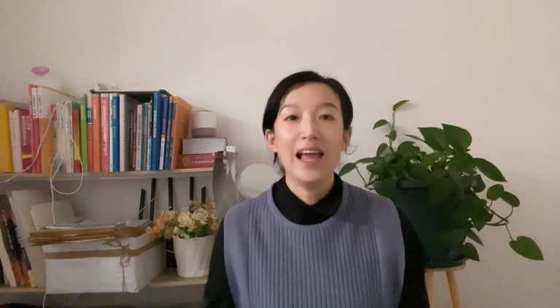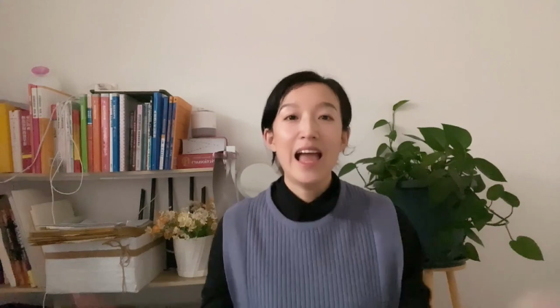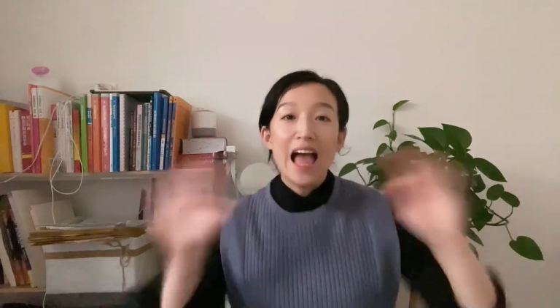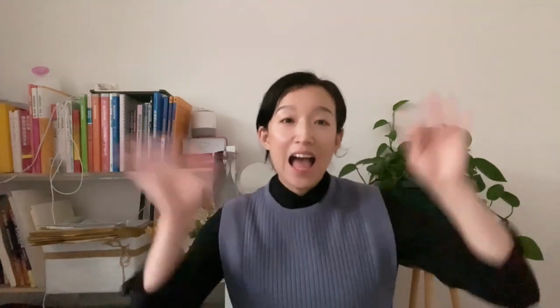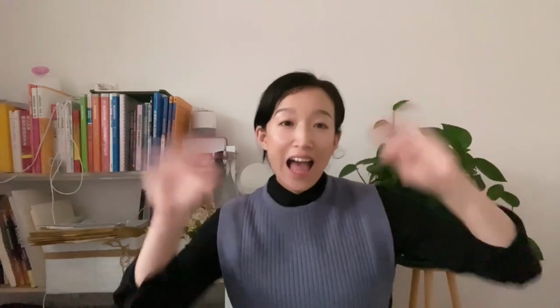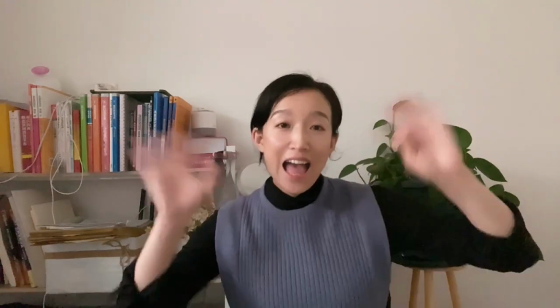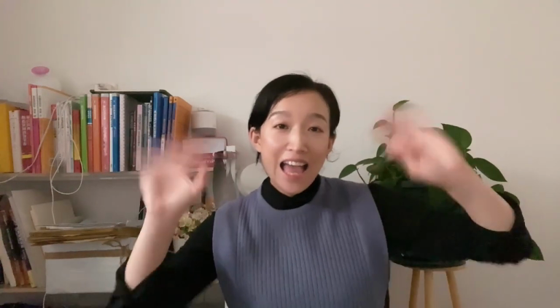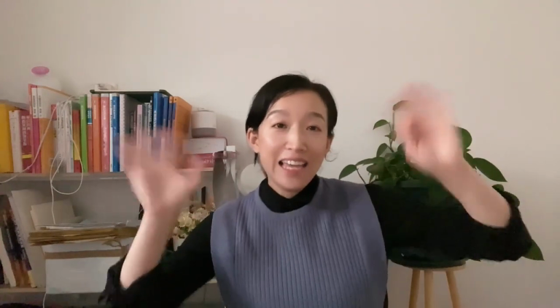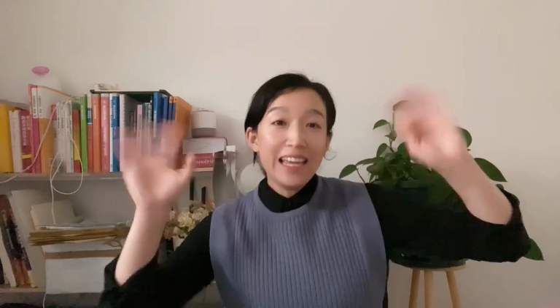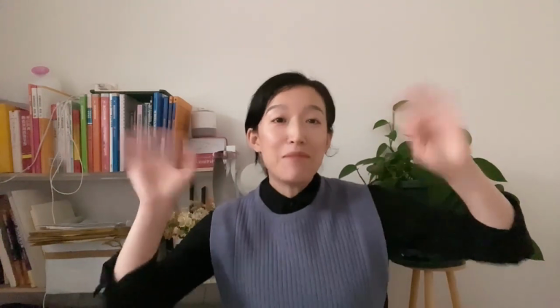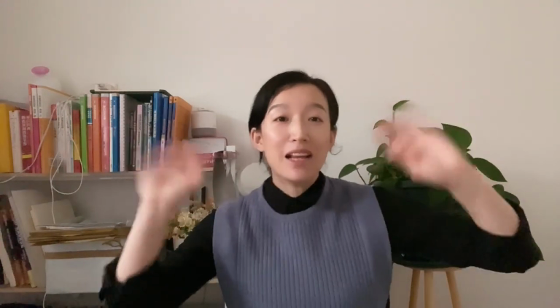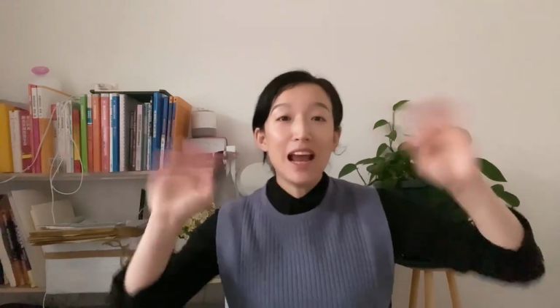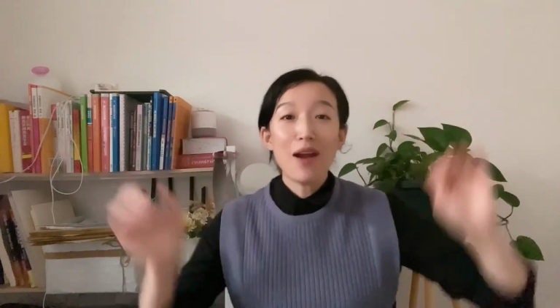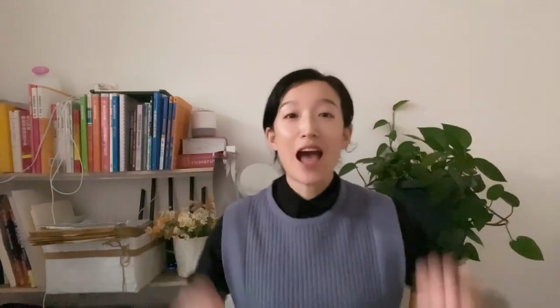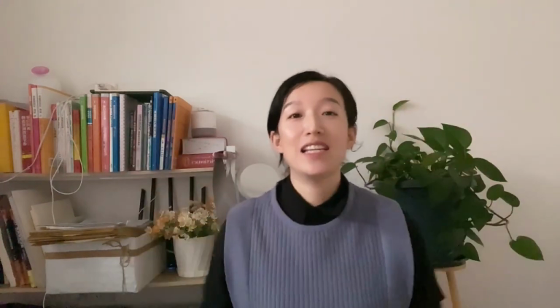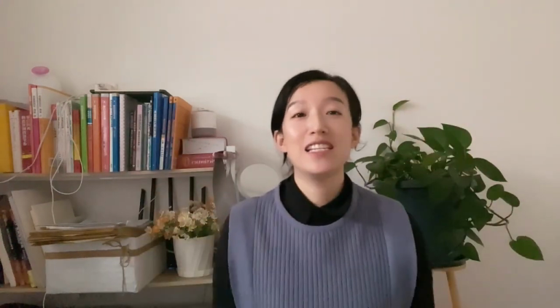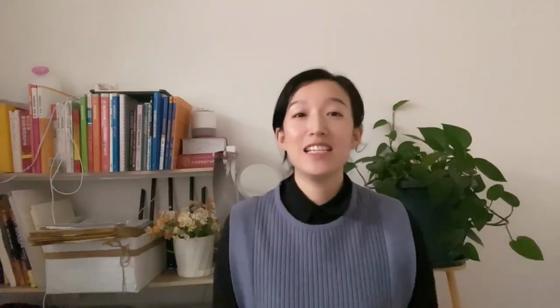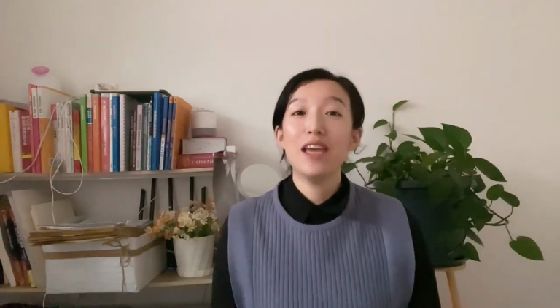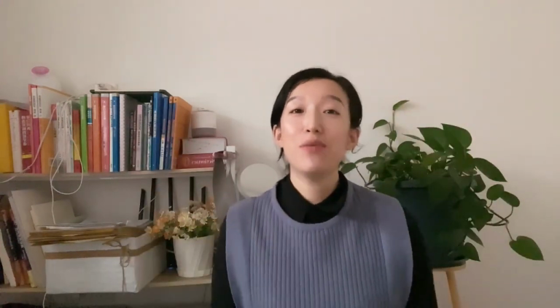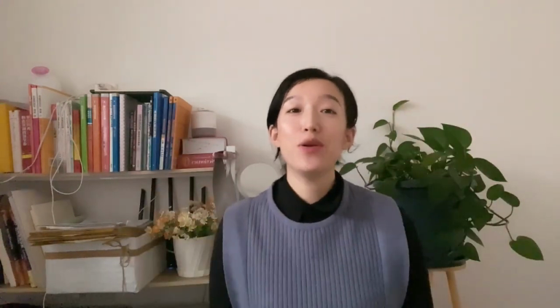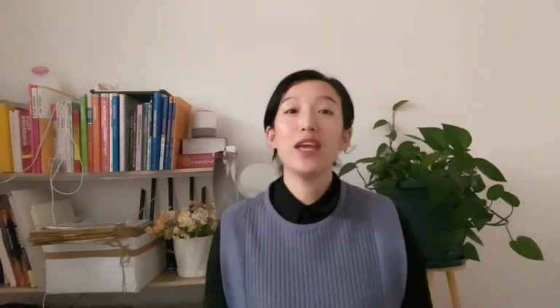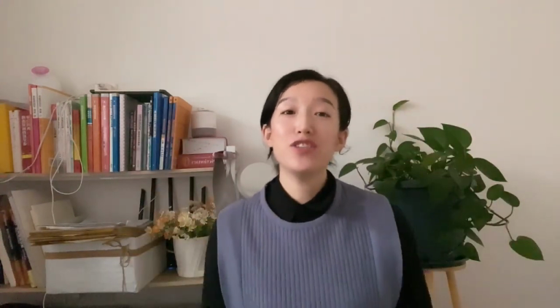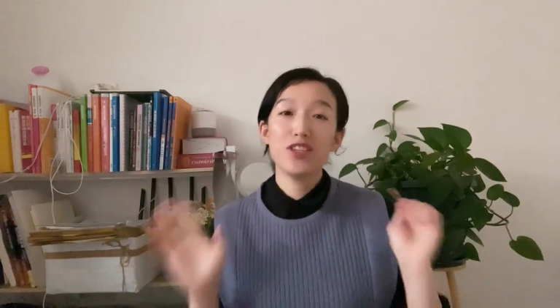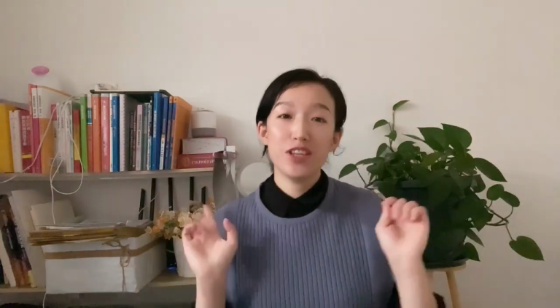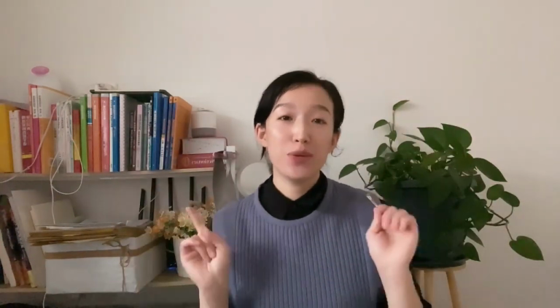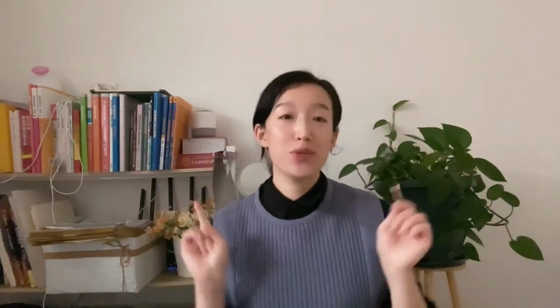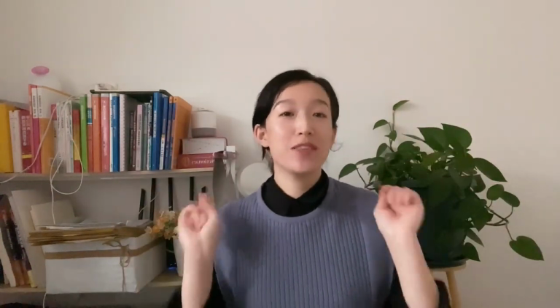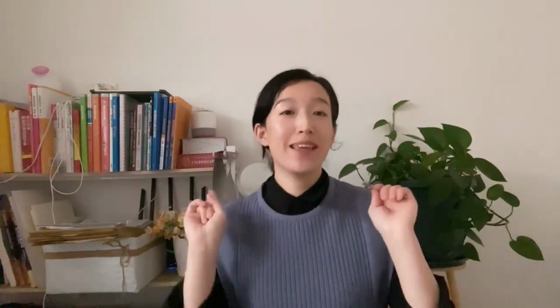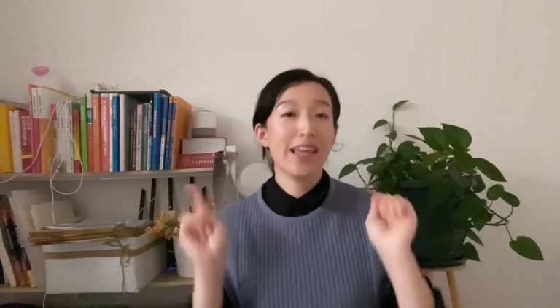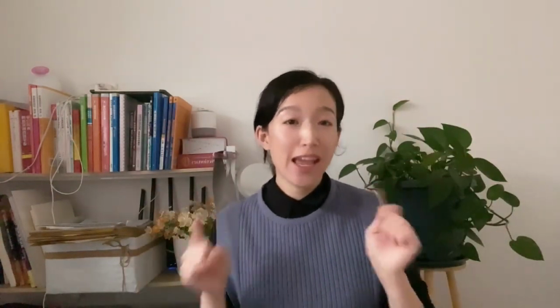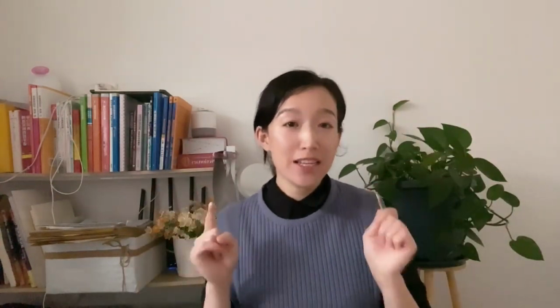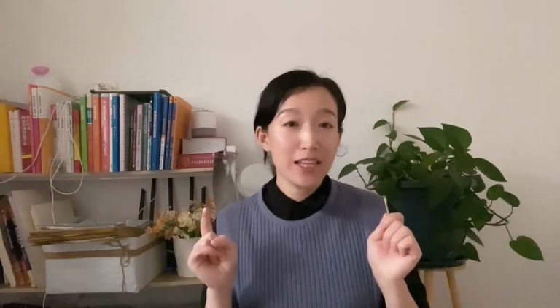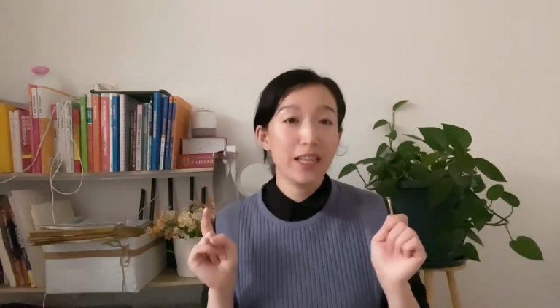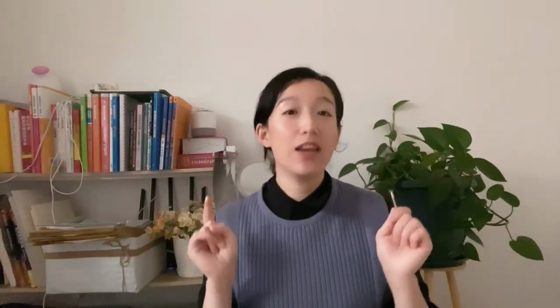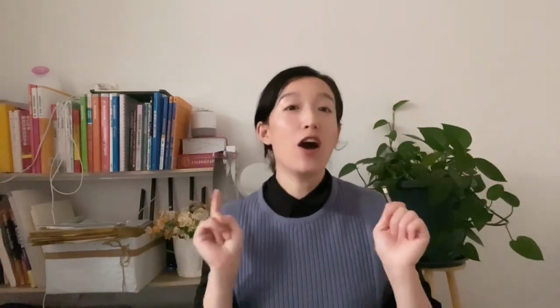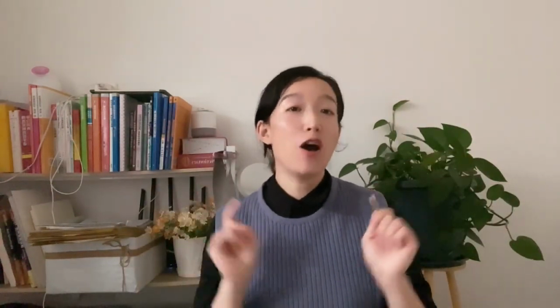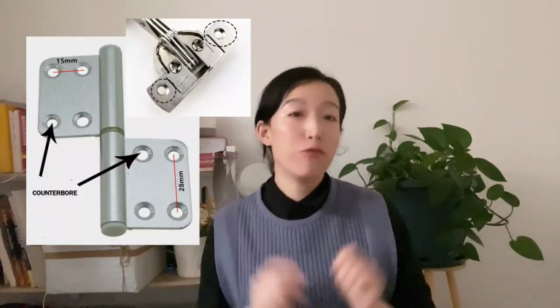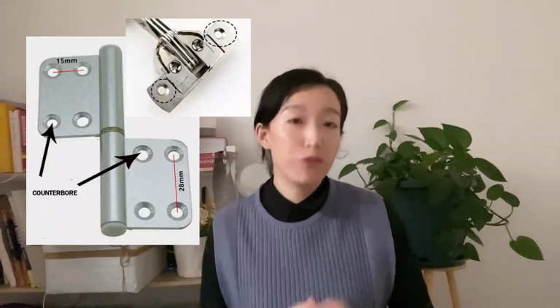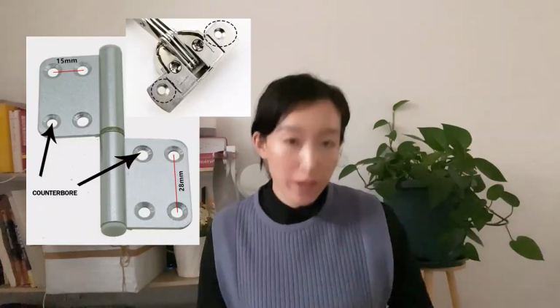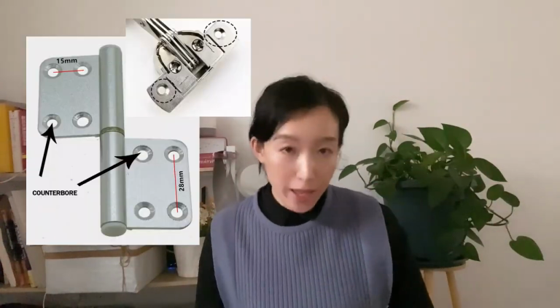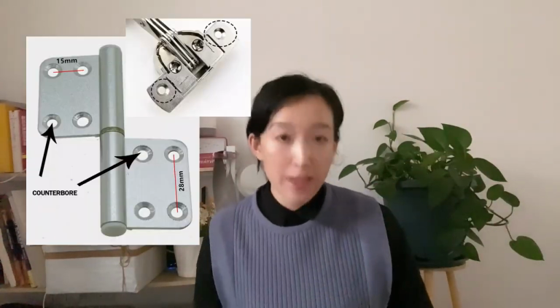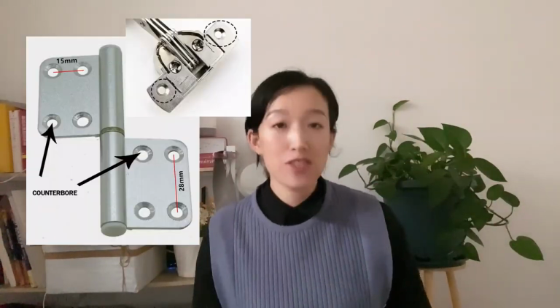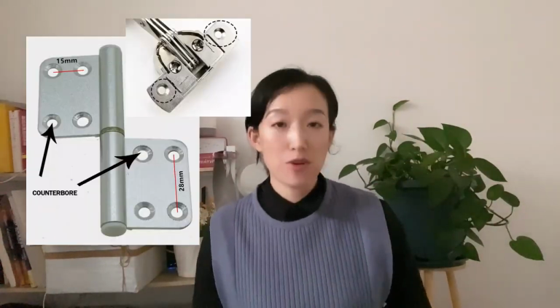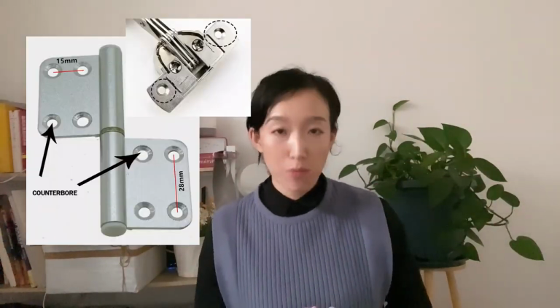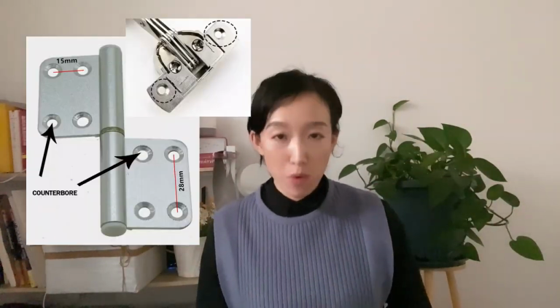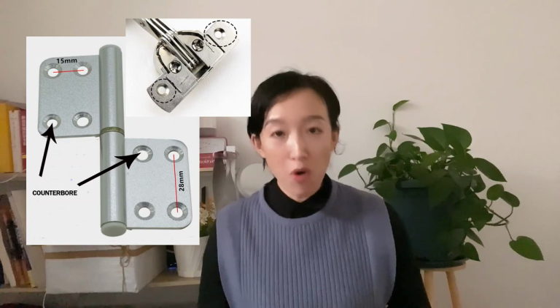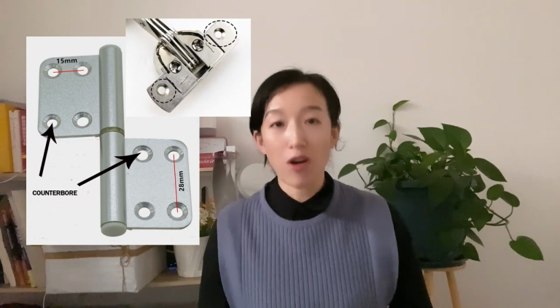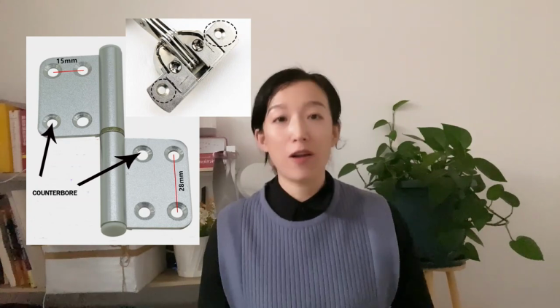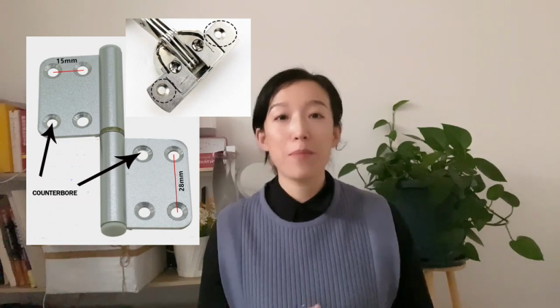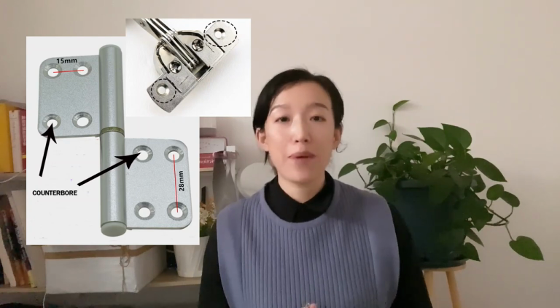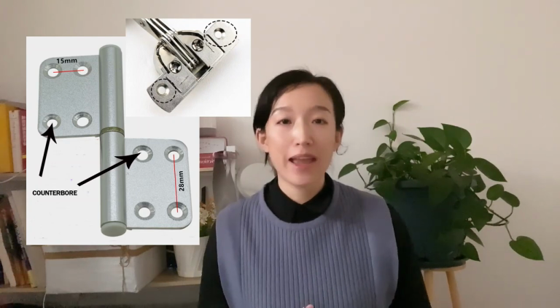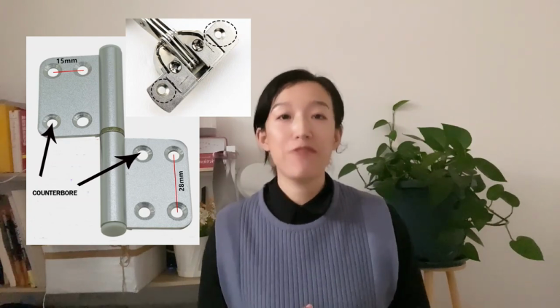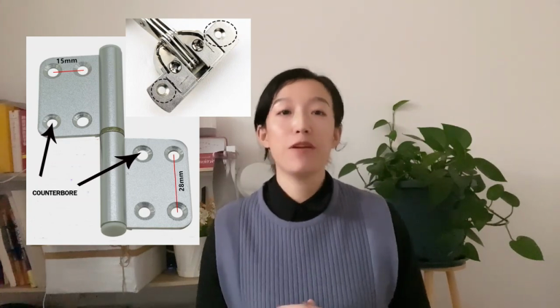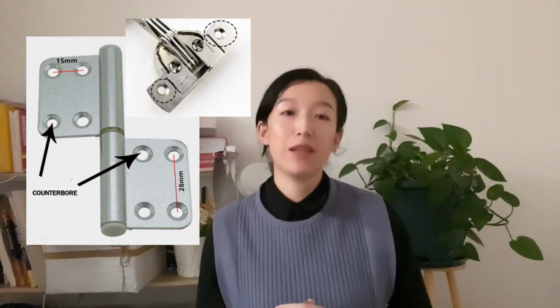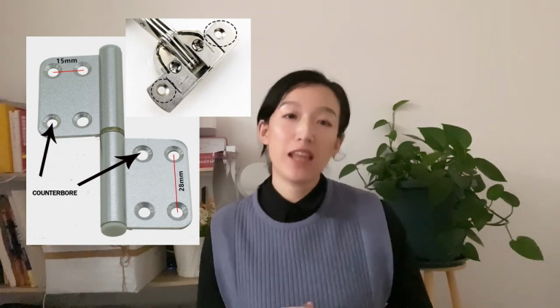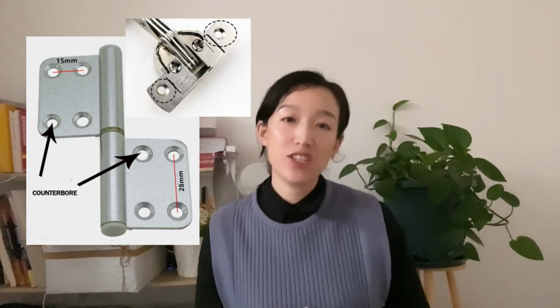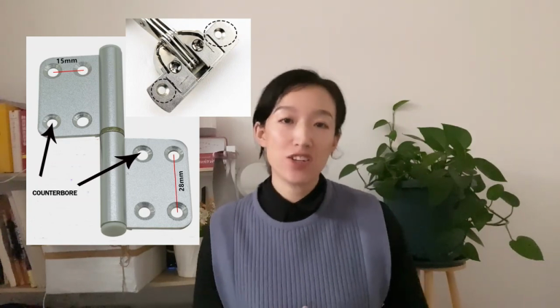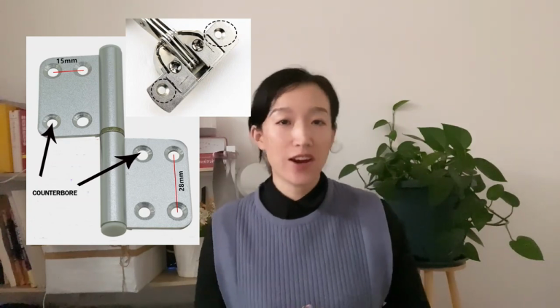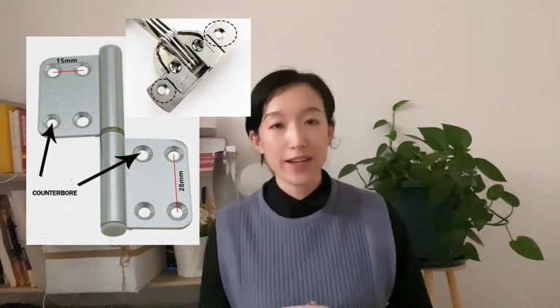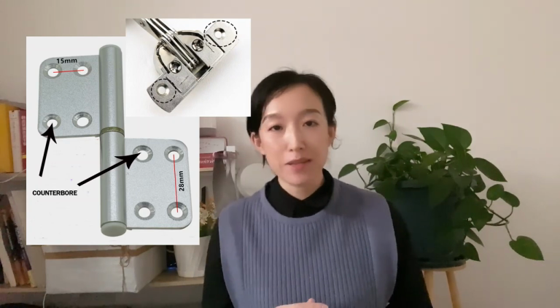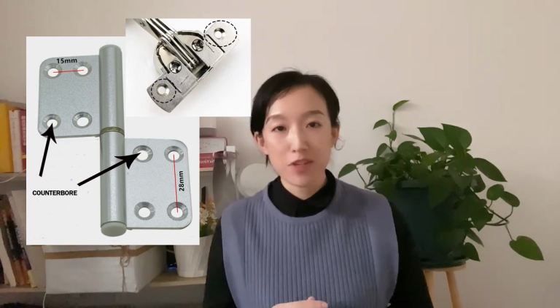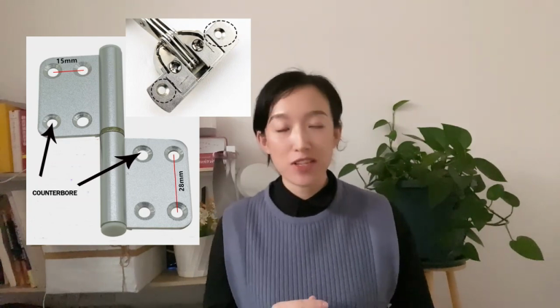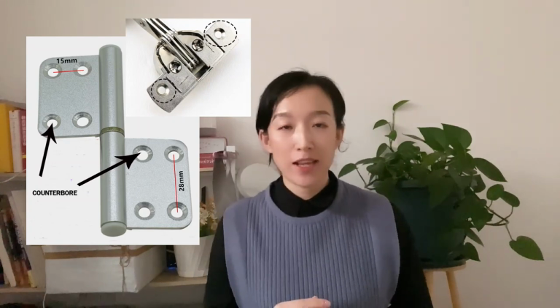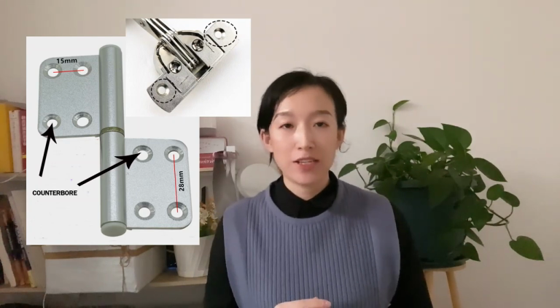Hi, I'm Clara. Today we will introduce the cutting of counter-bore by Fiber Laser Cutting Machines.